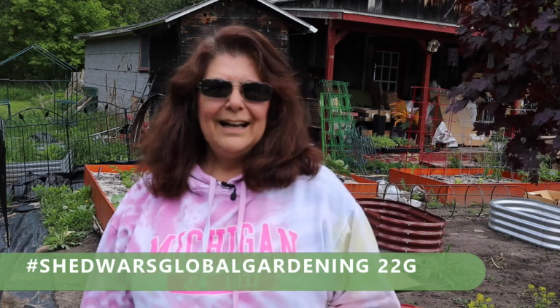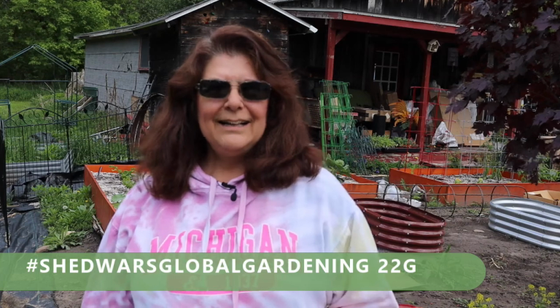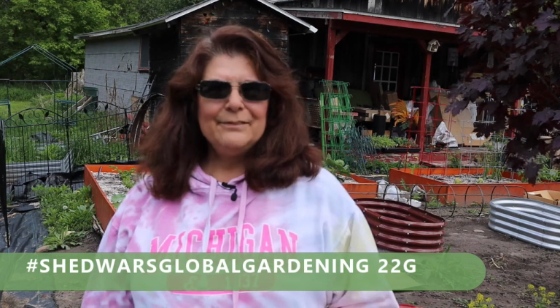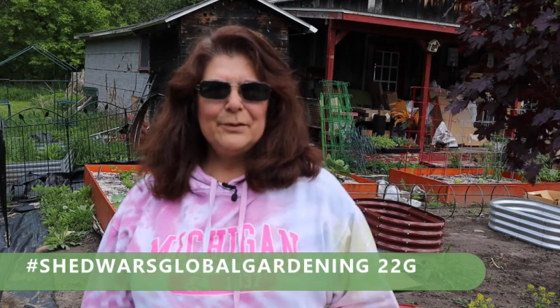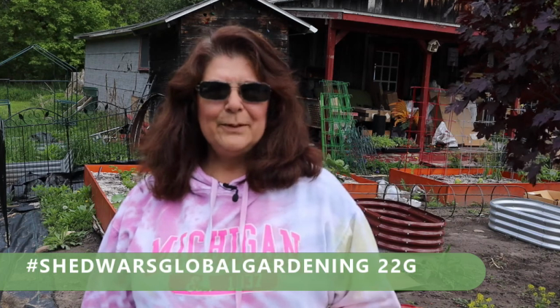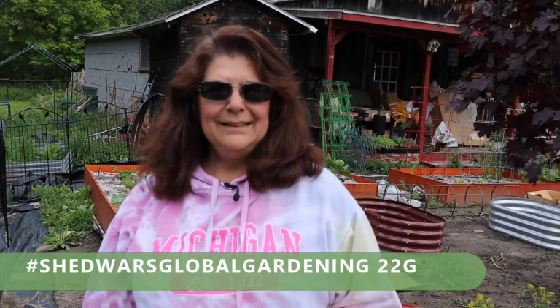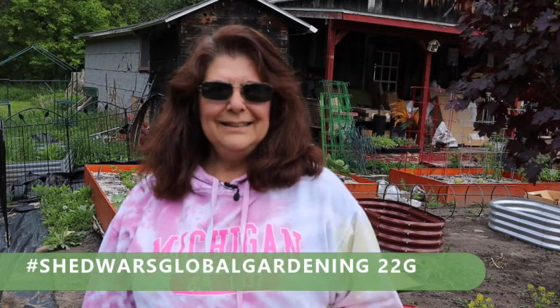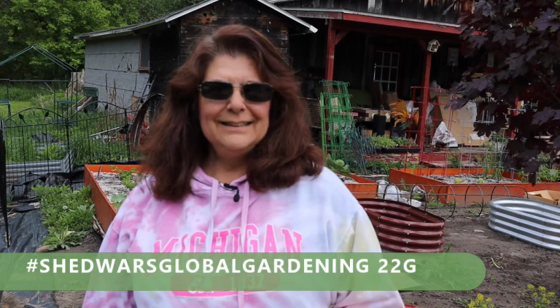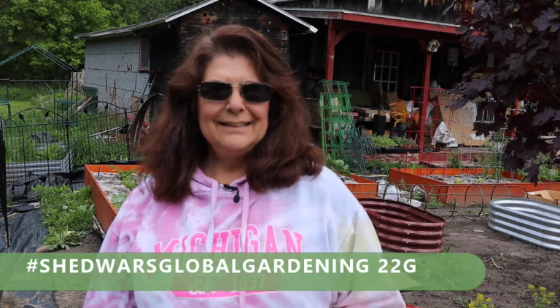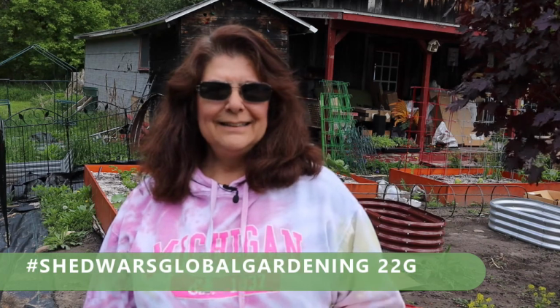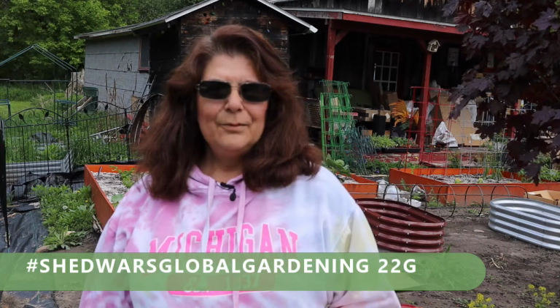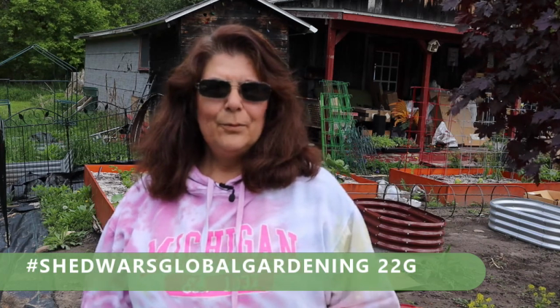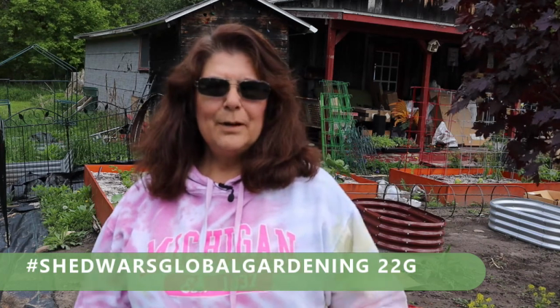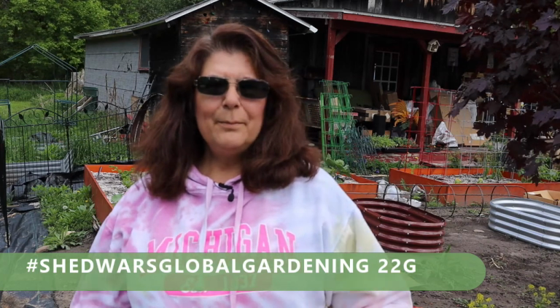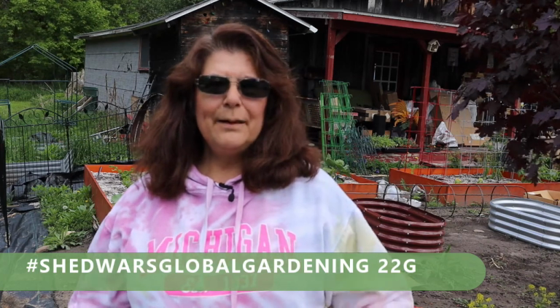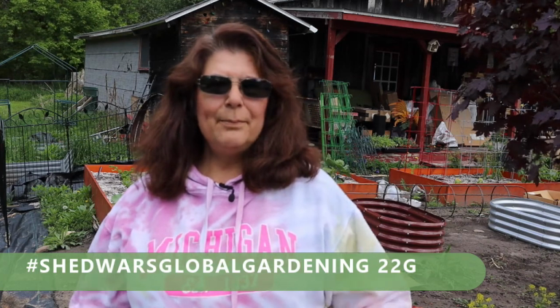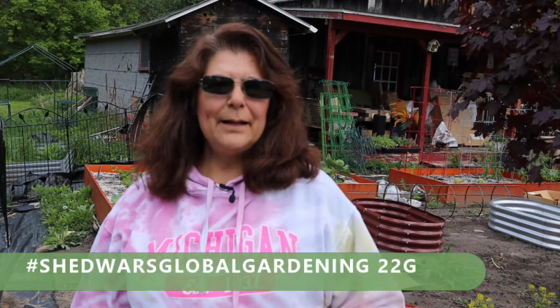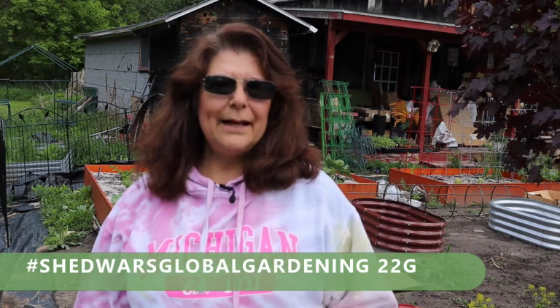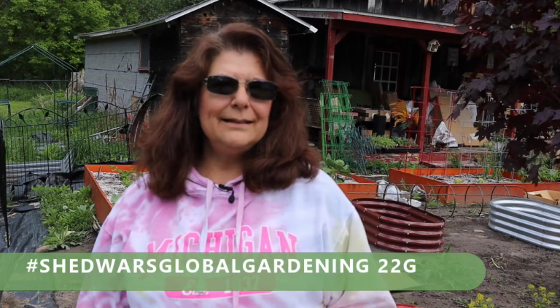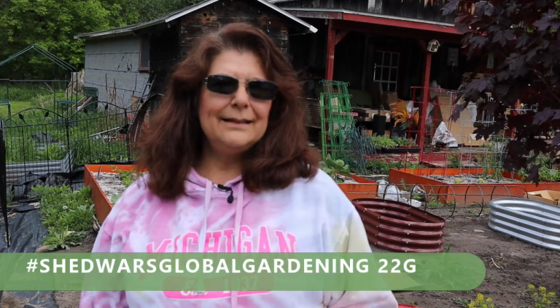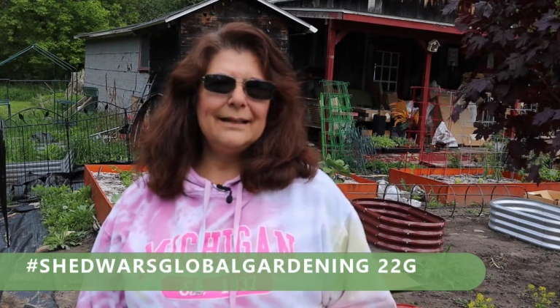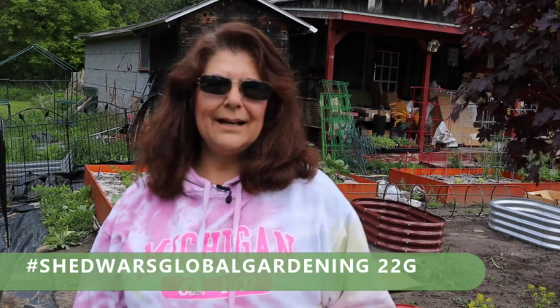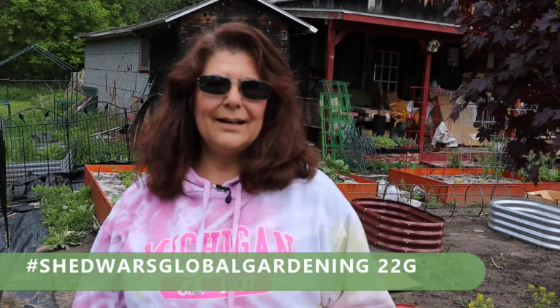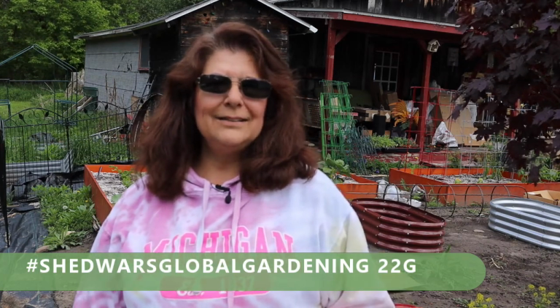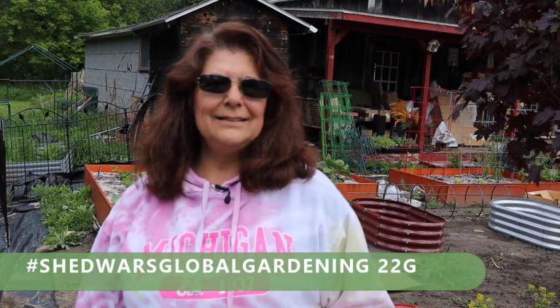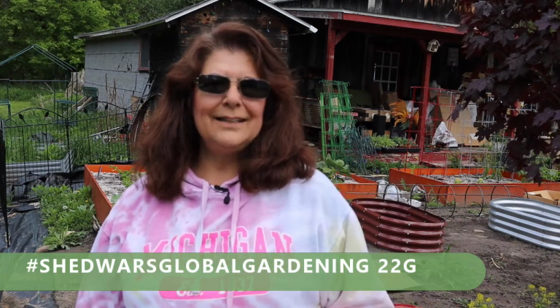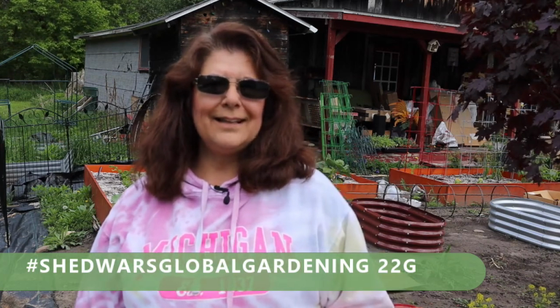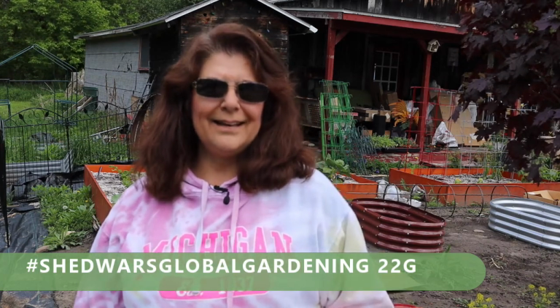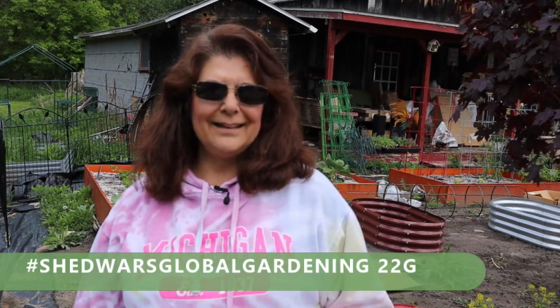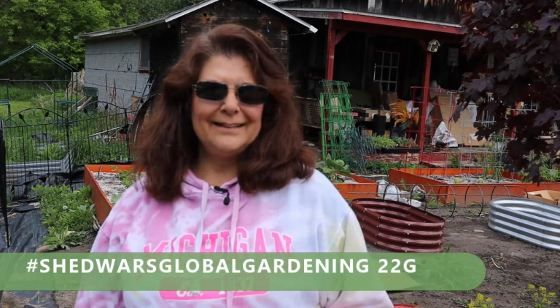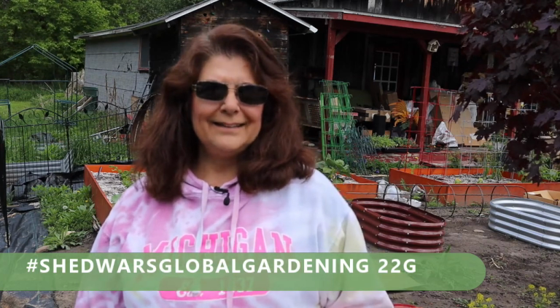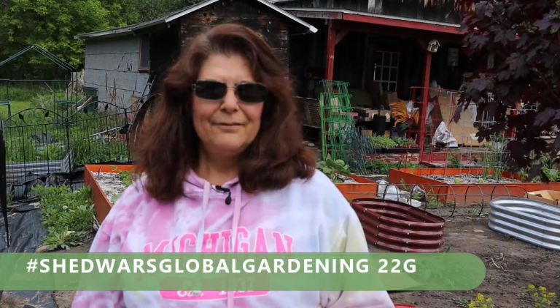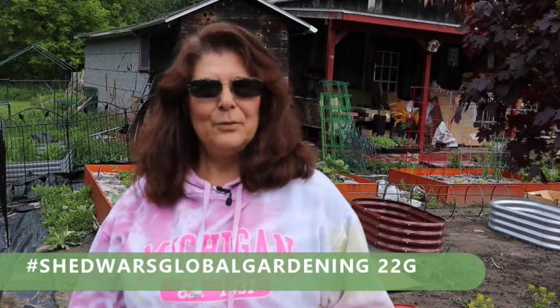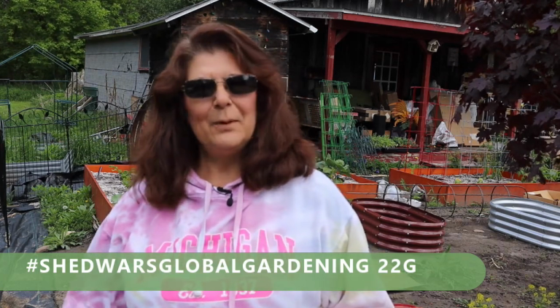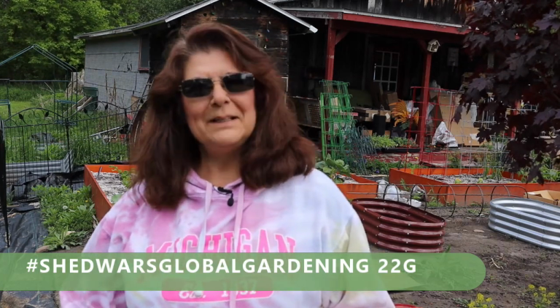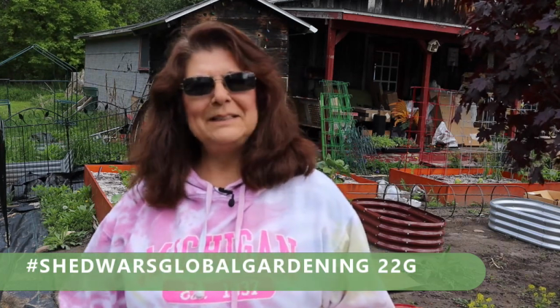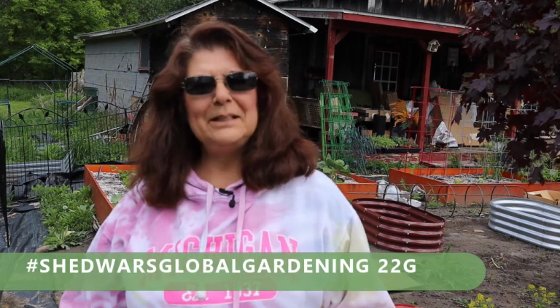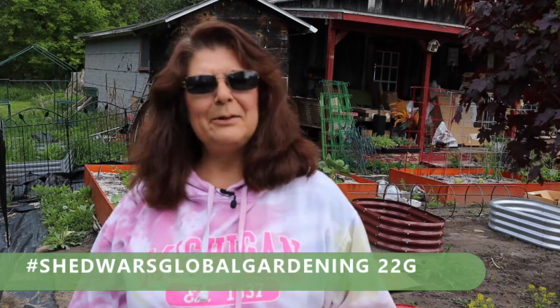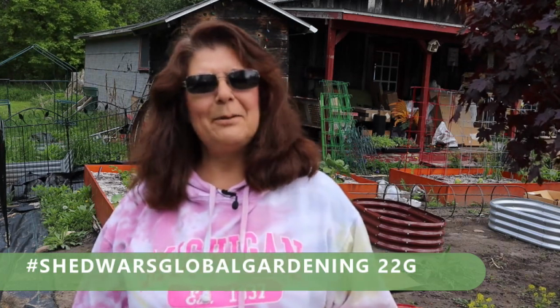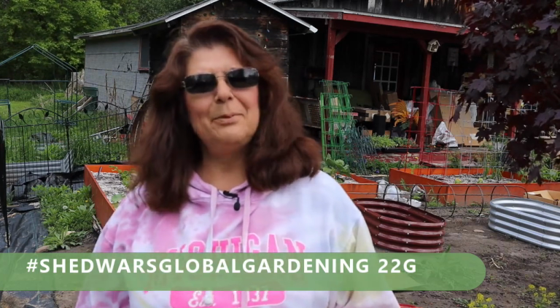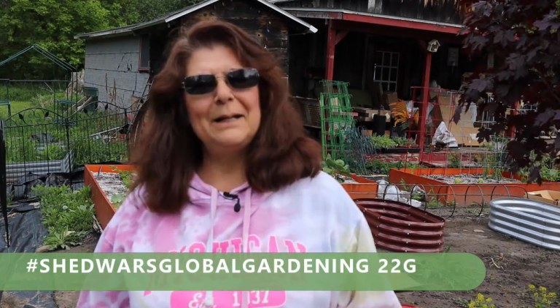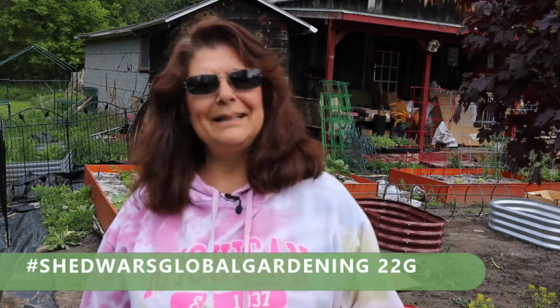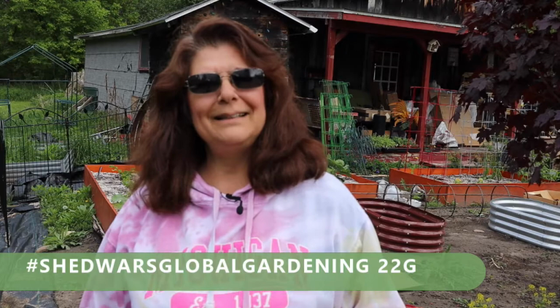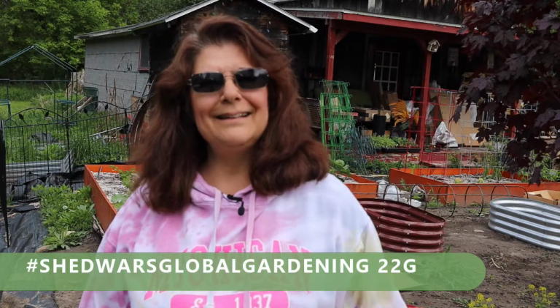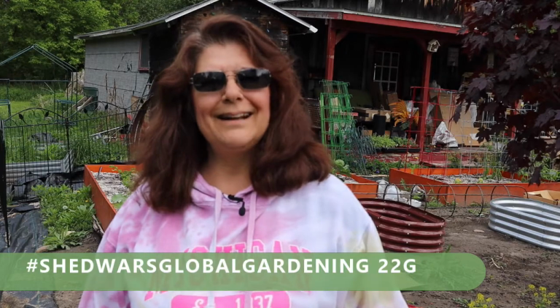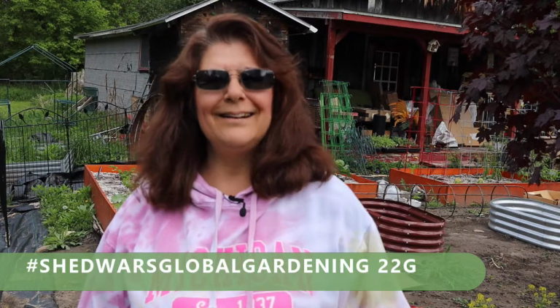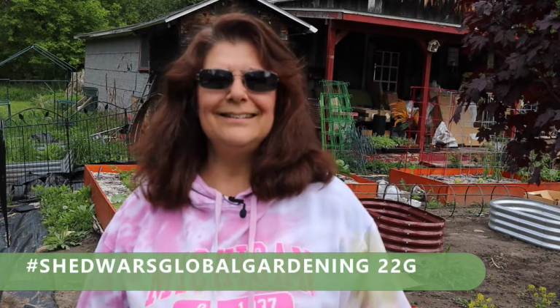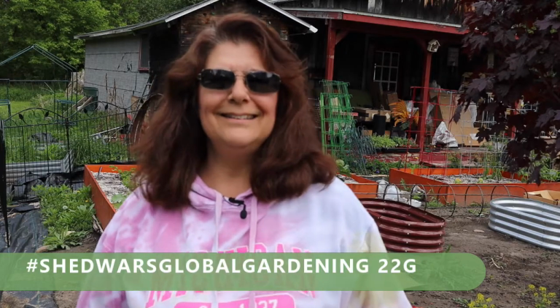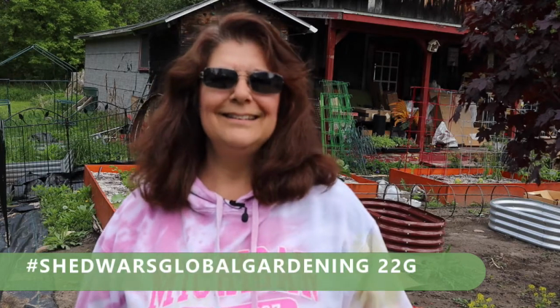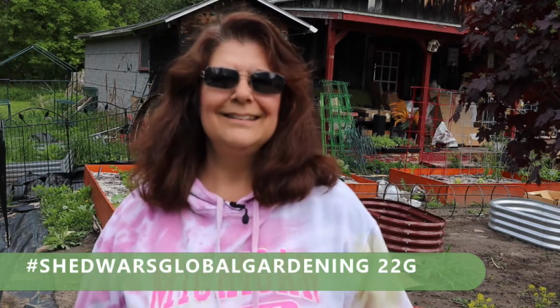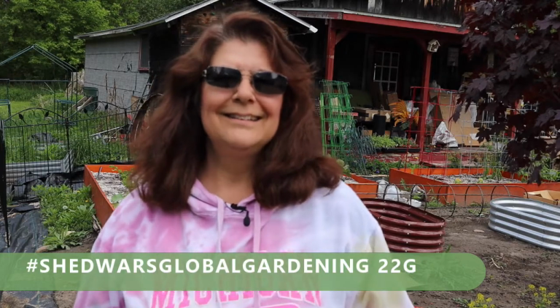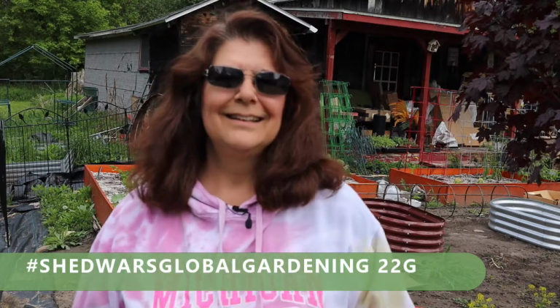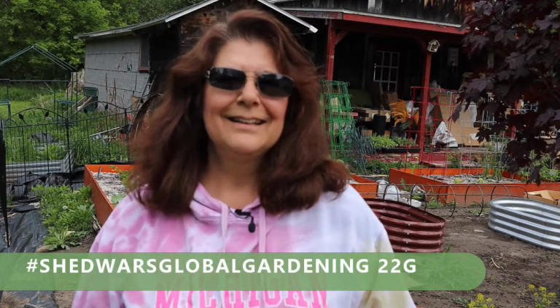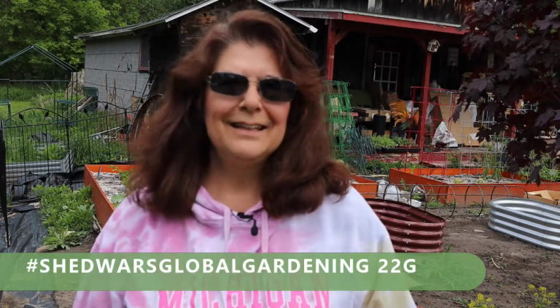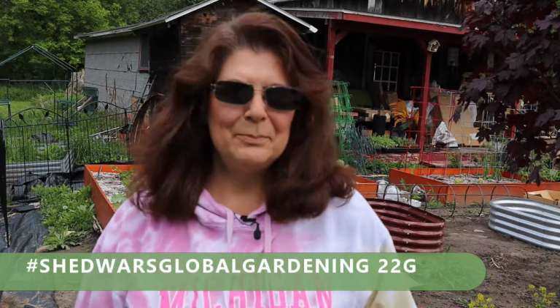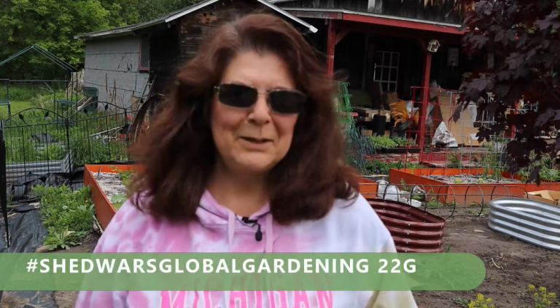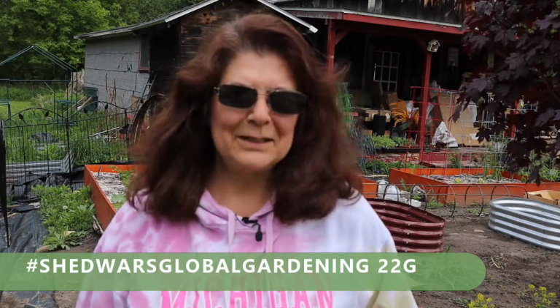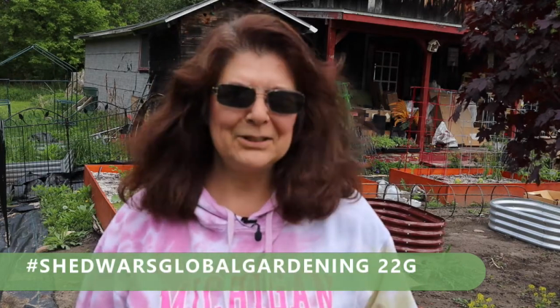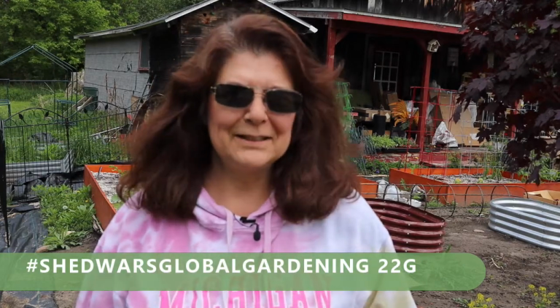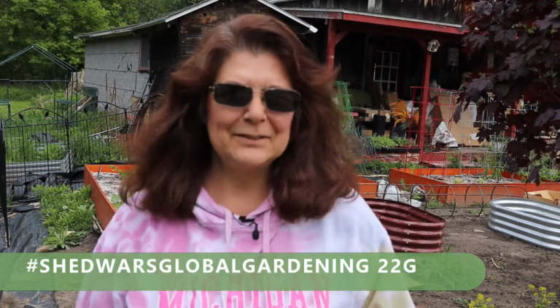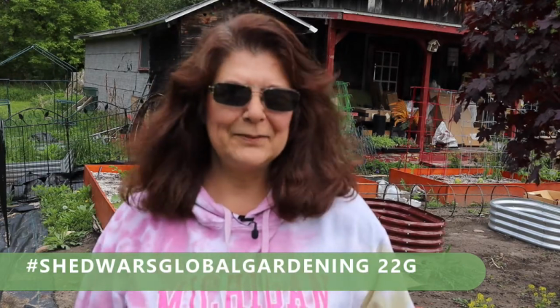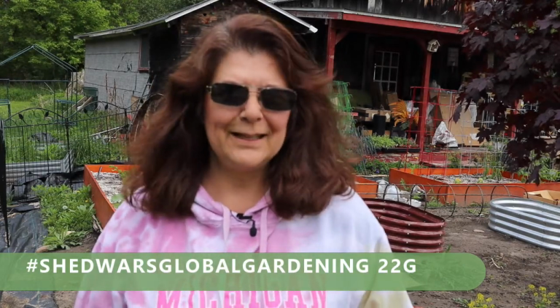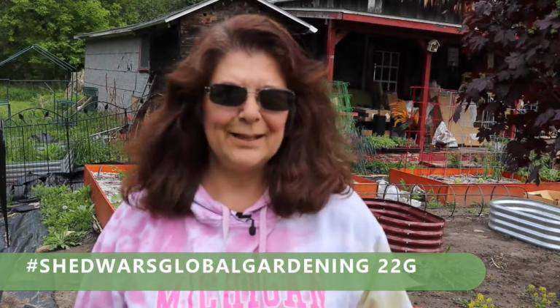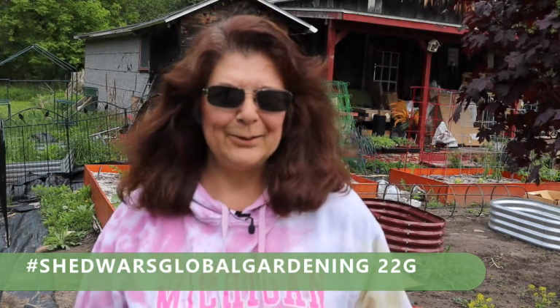Hi everyone! What am I planting in the garden today? If you want to see what I'm planting in the garden, keep watching this video.